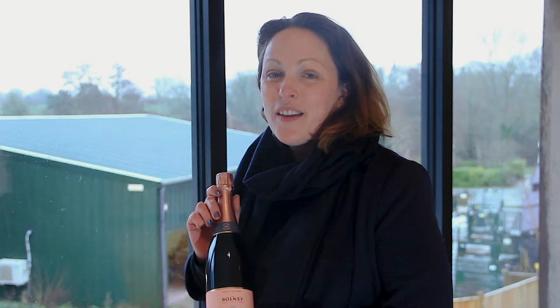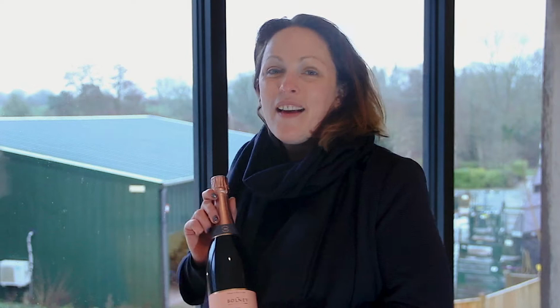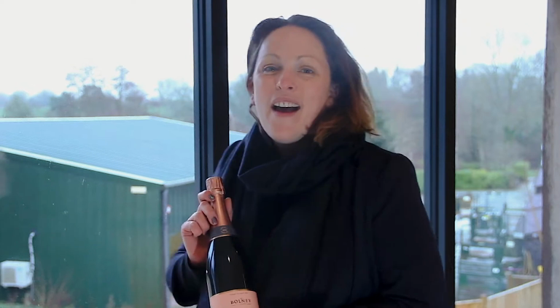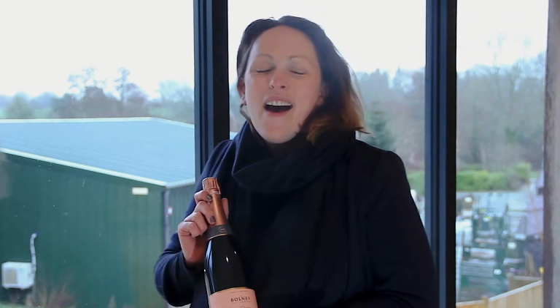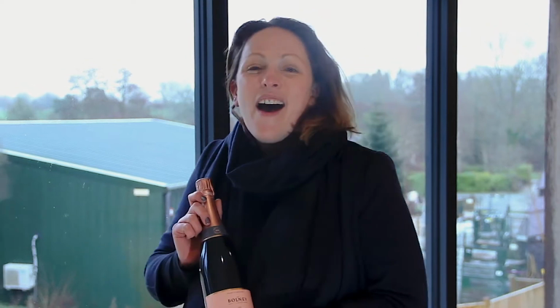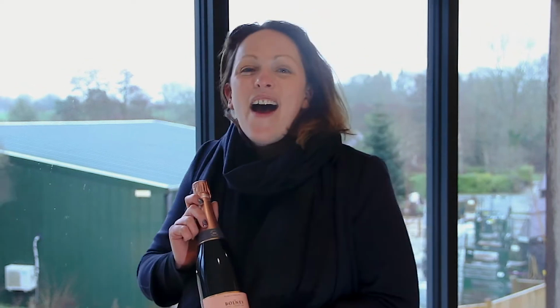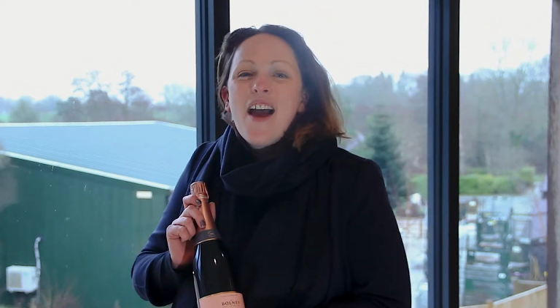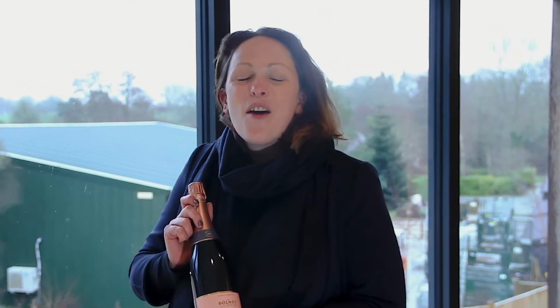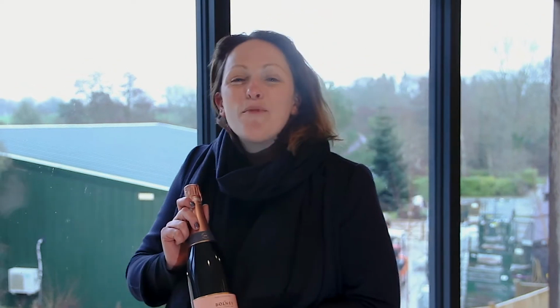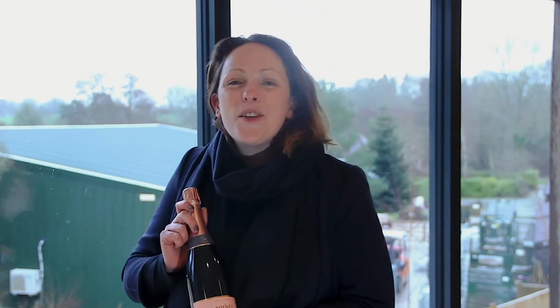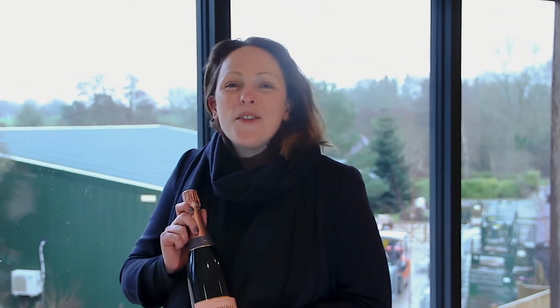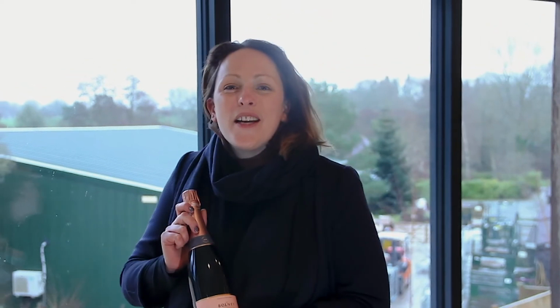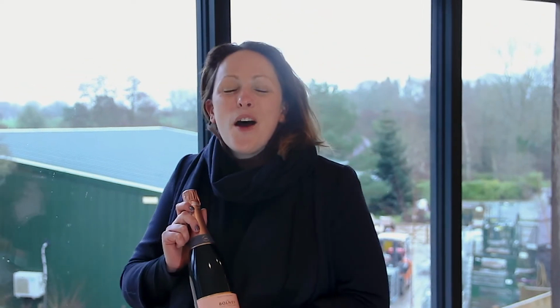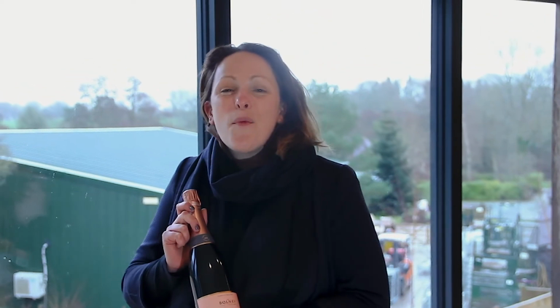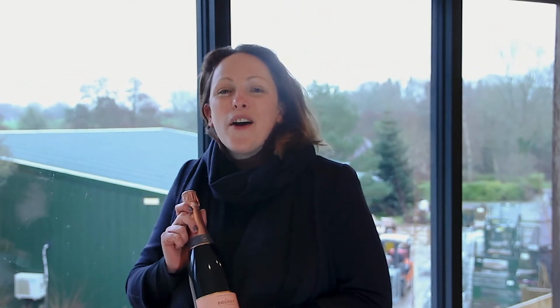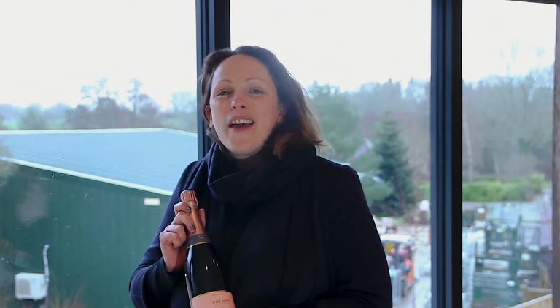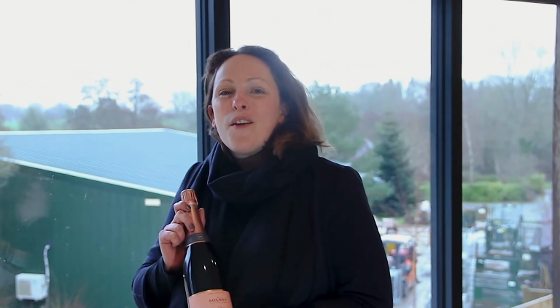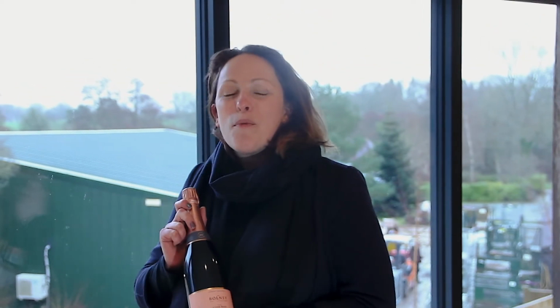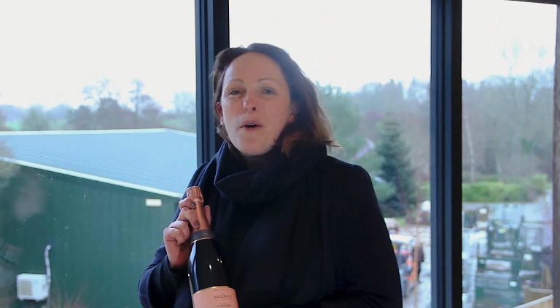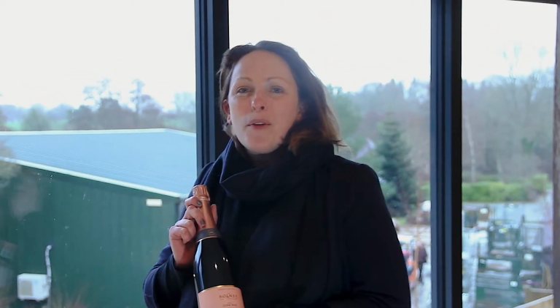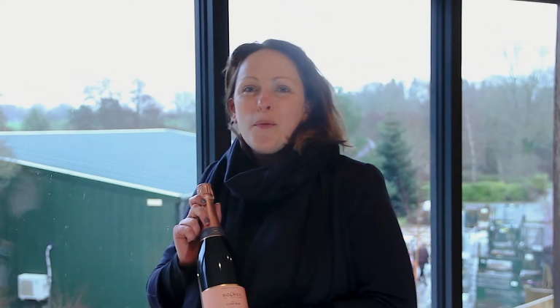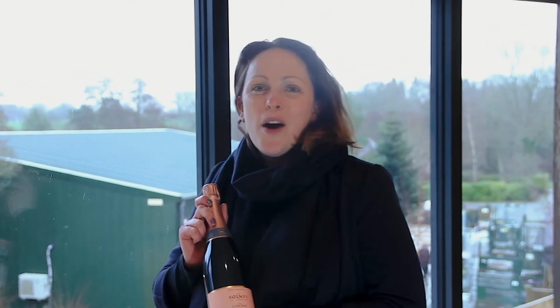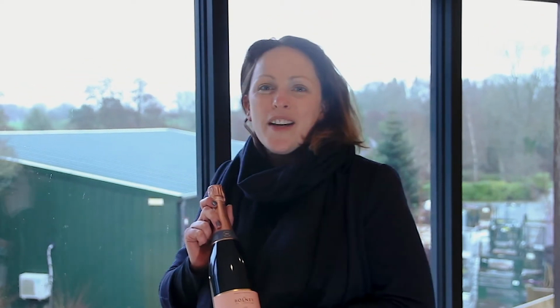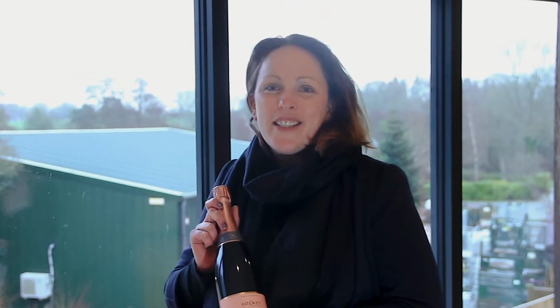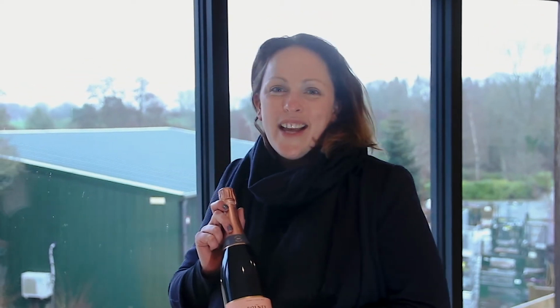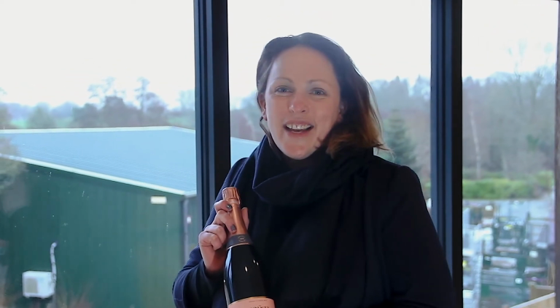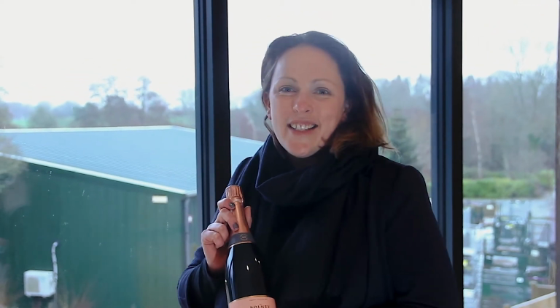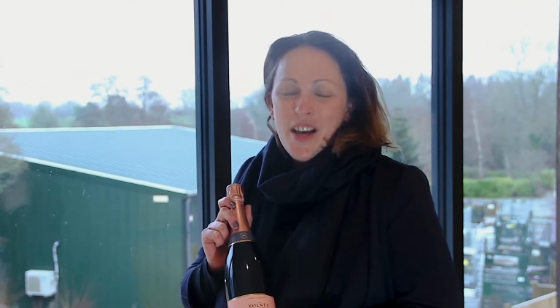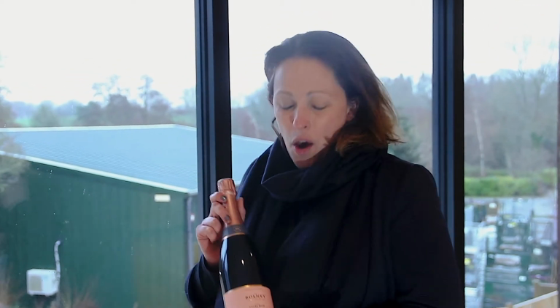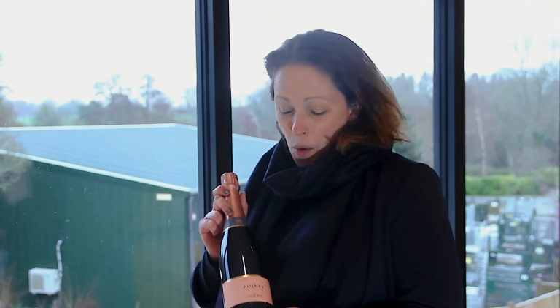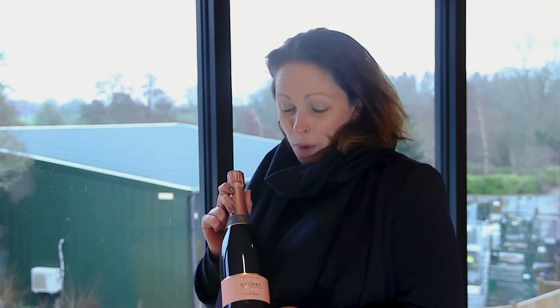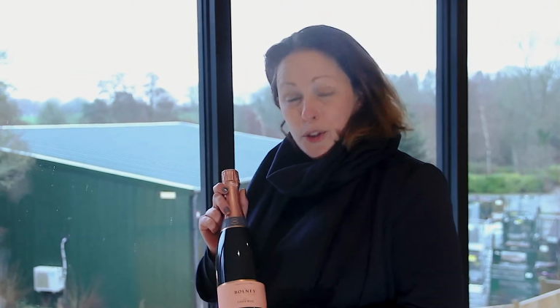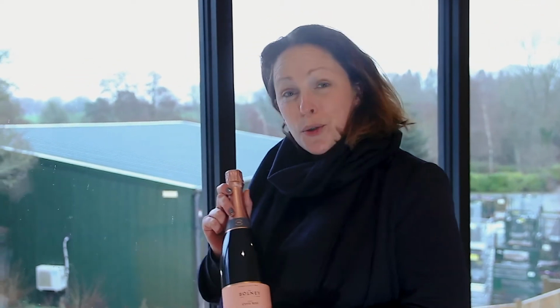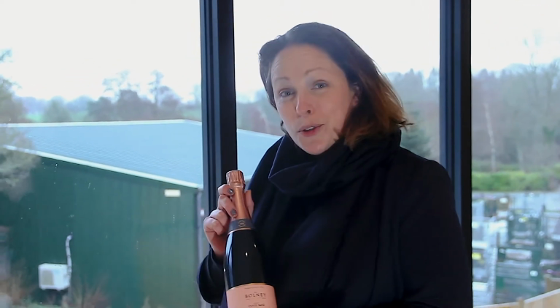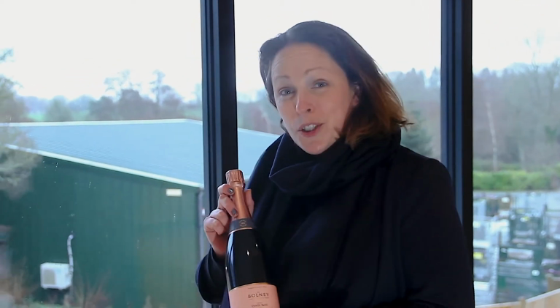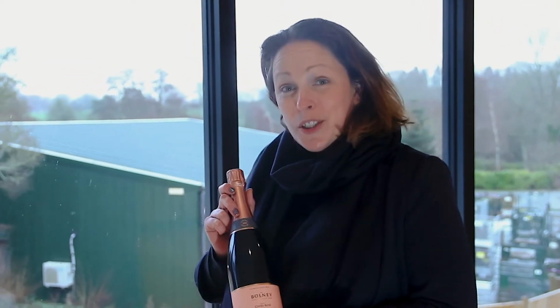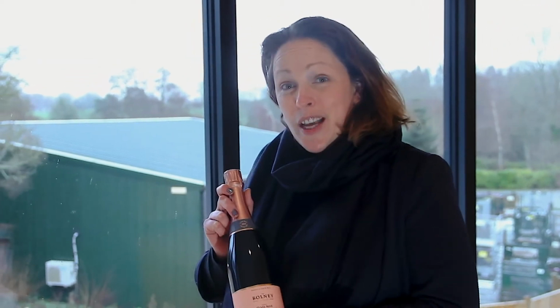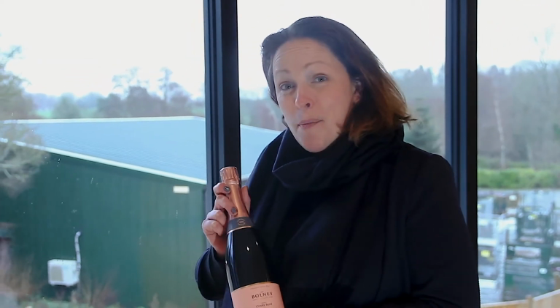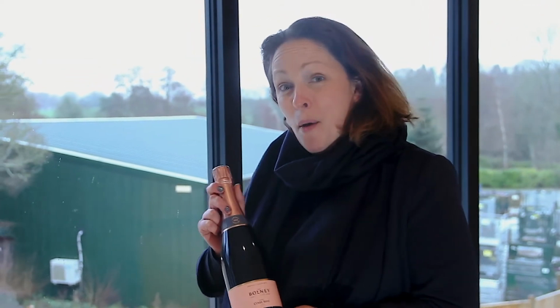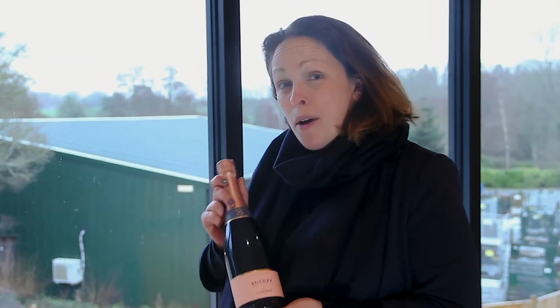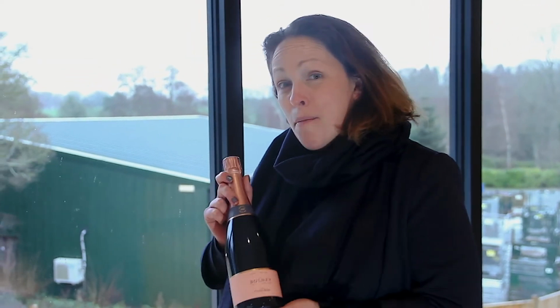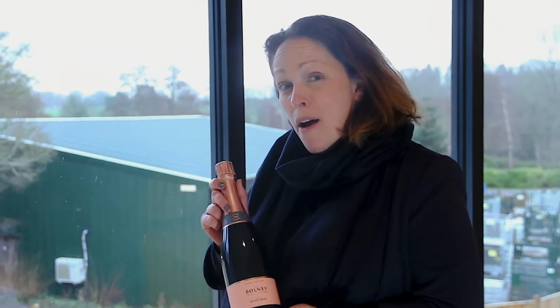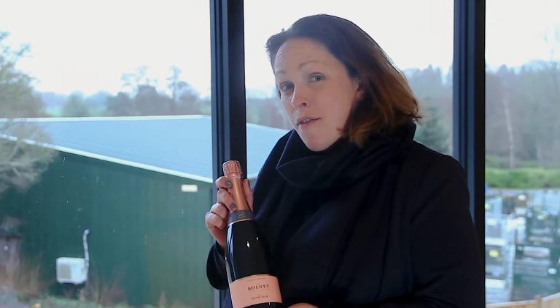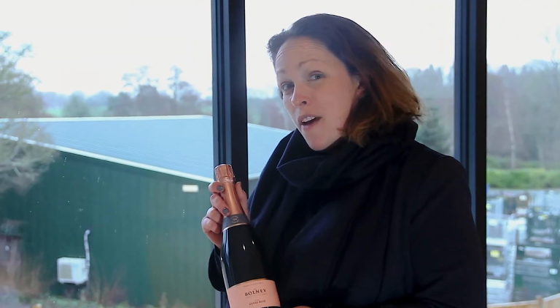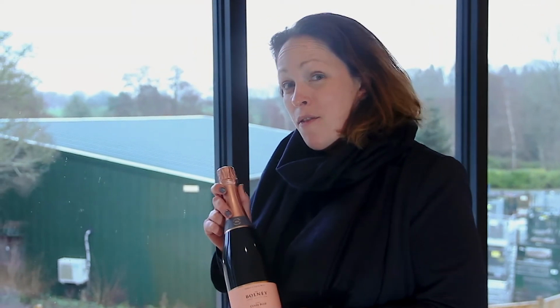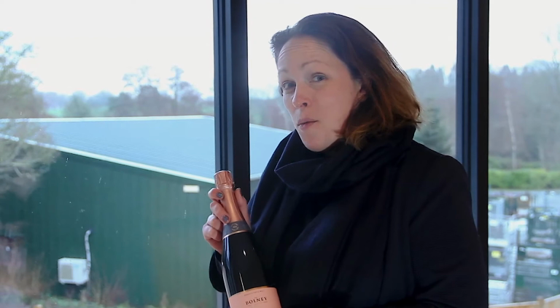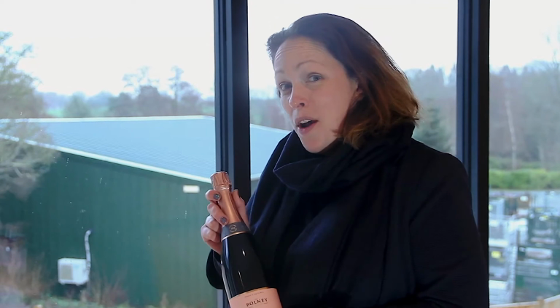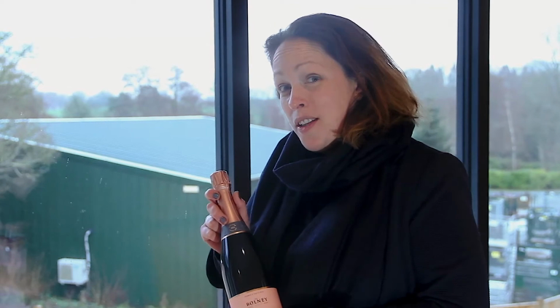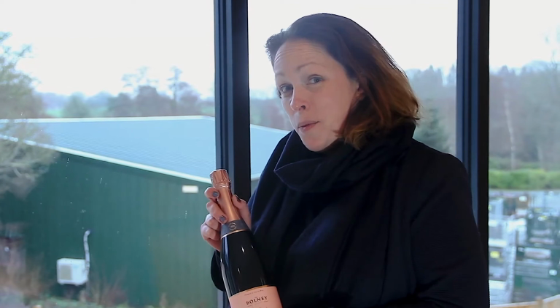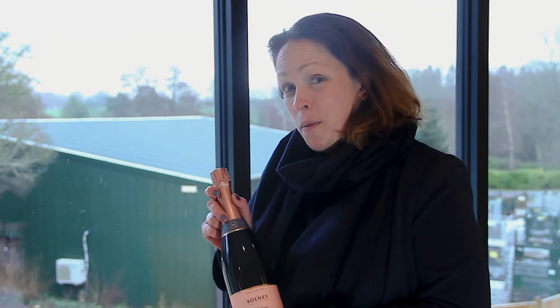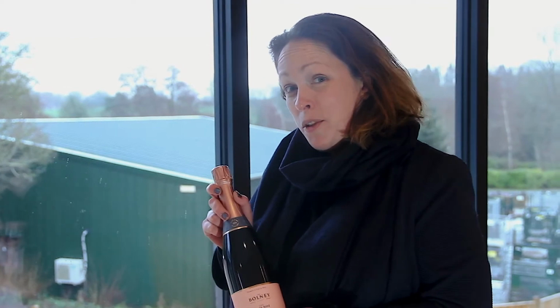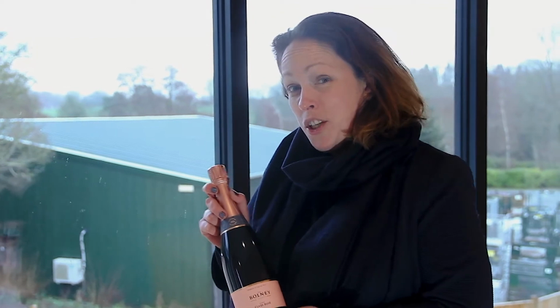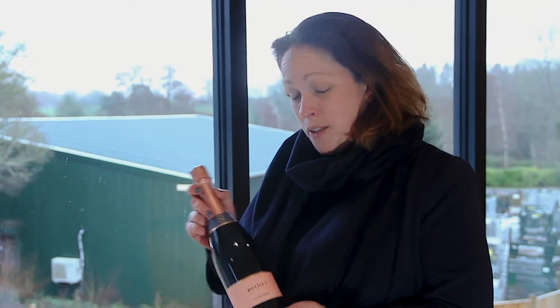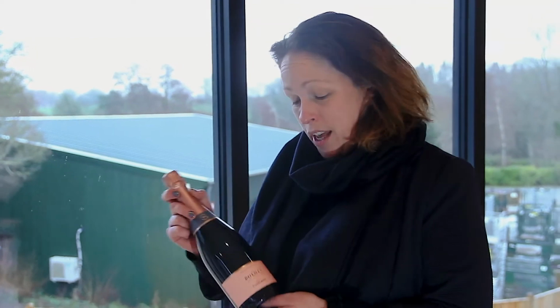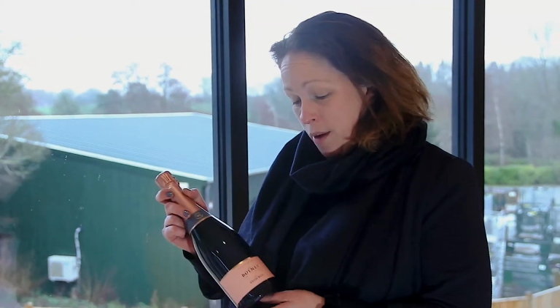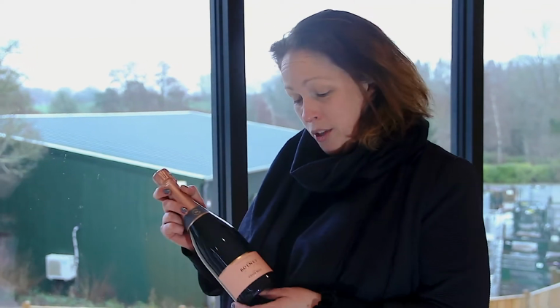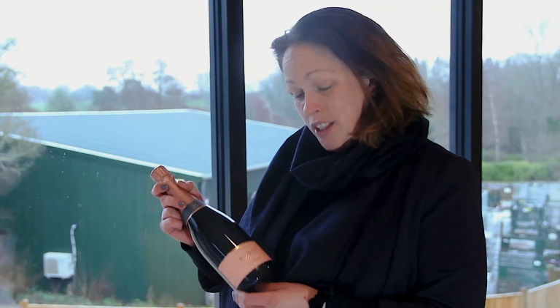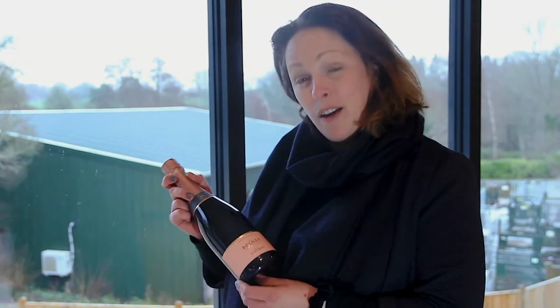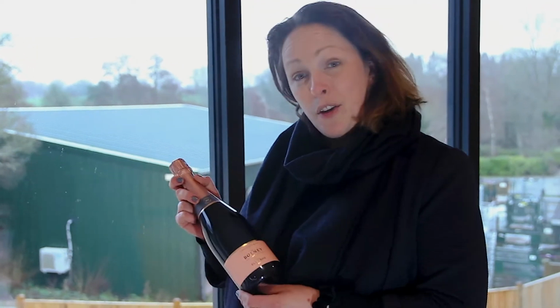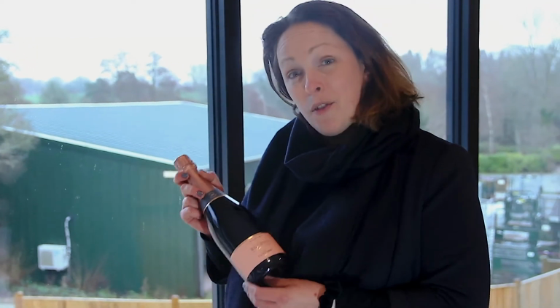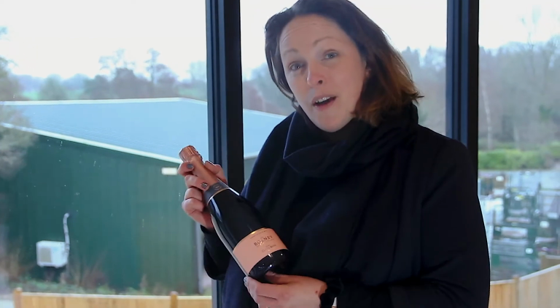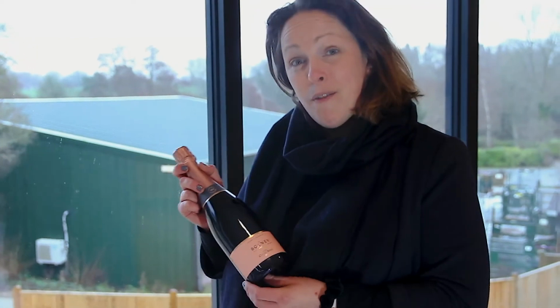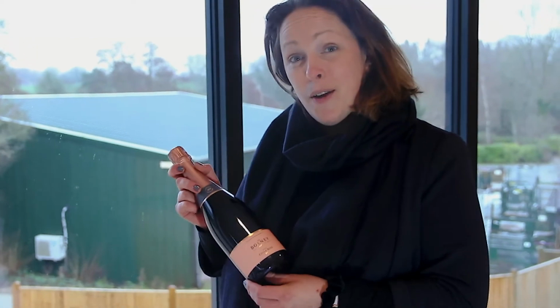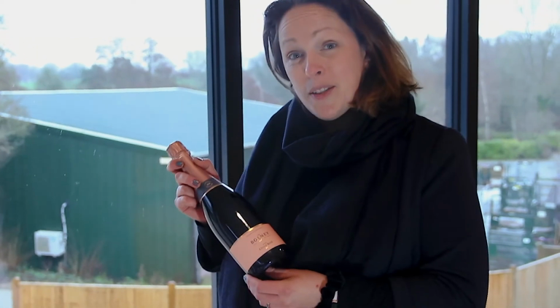Hi, I'm Susie and I work here at Bolney Wine Estate. I want to talk to you today about one of my favourite wines that we produce here, which is our Cuvée Rosé.